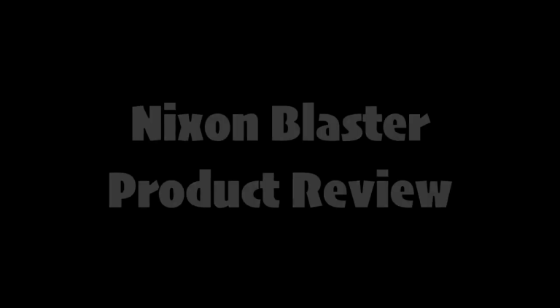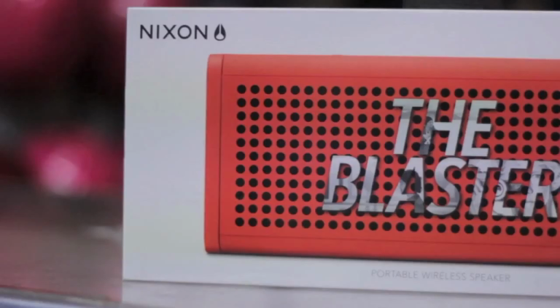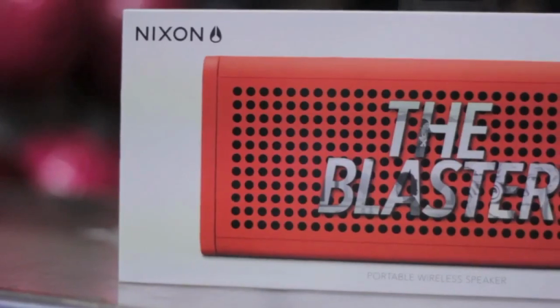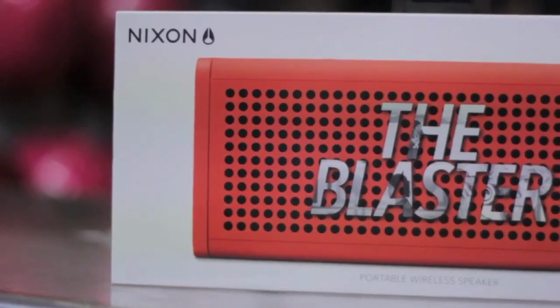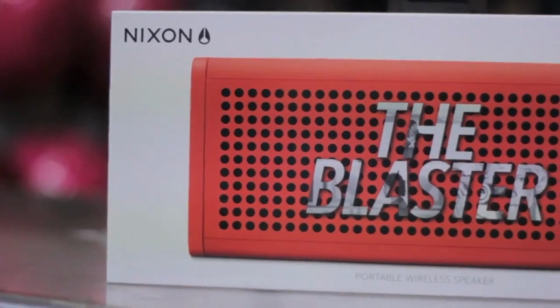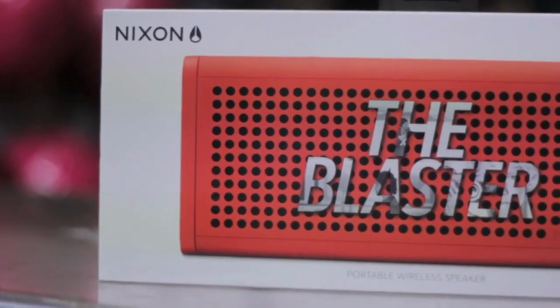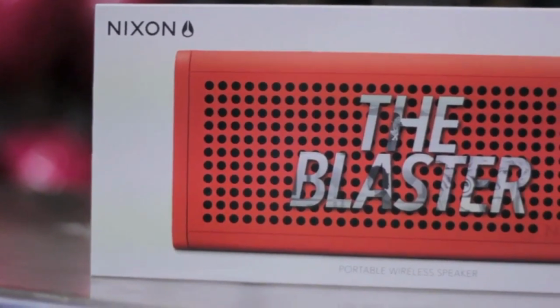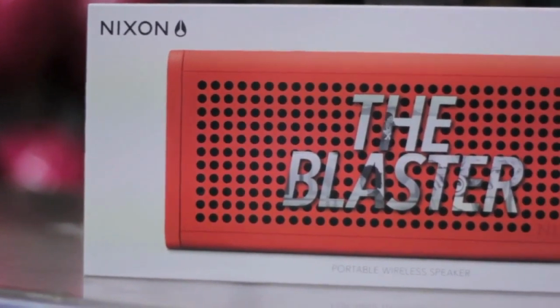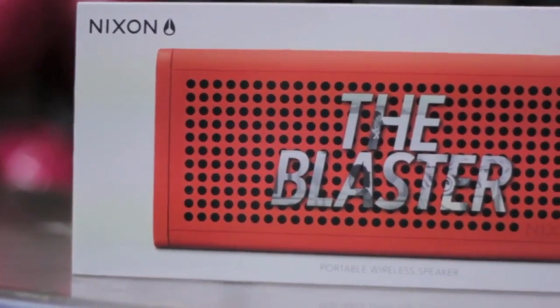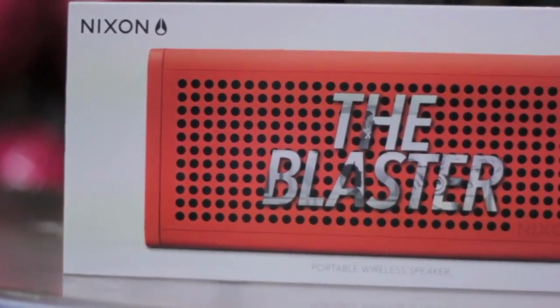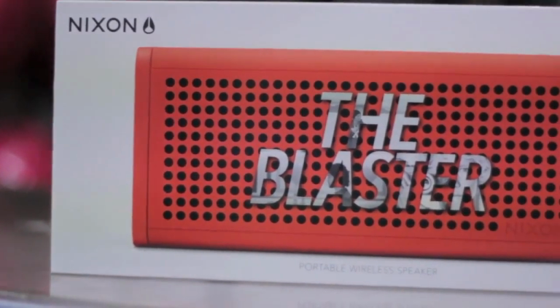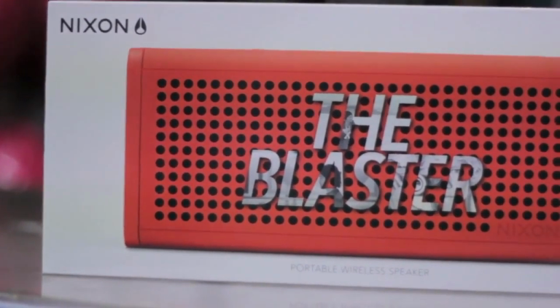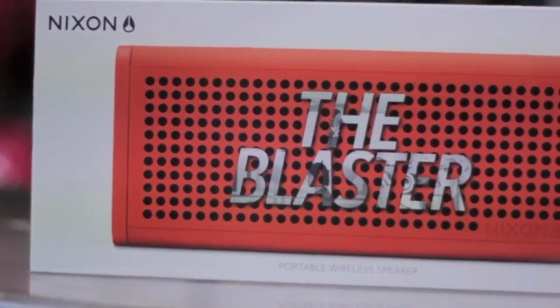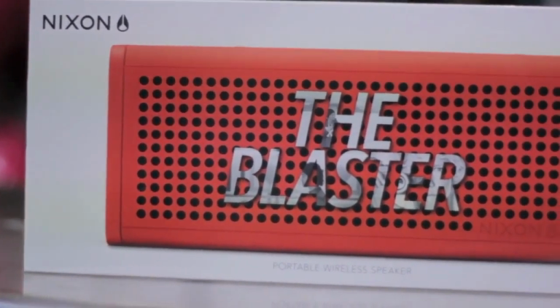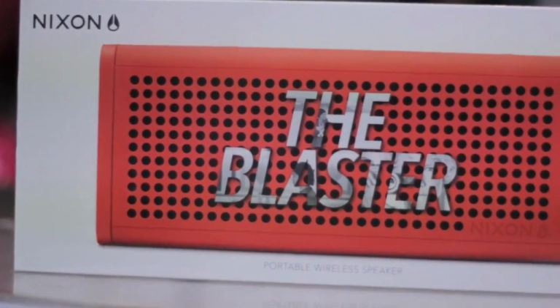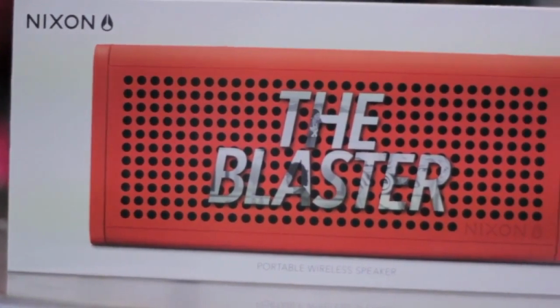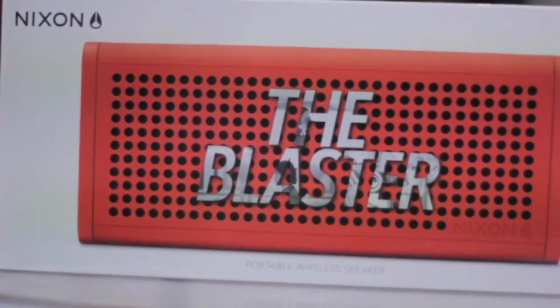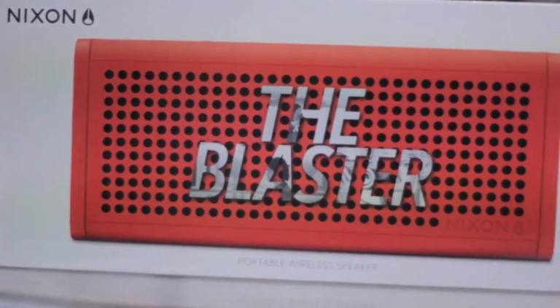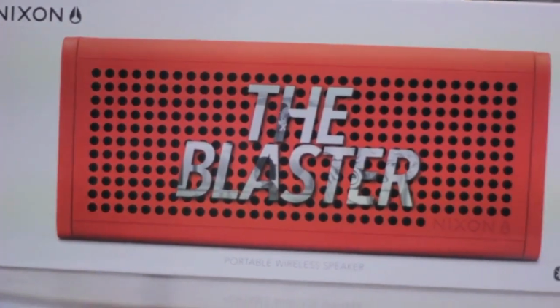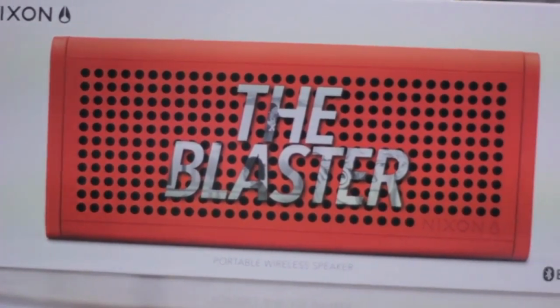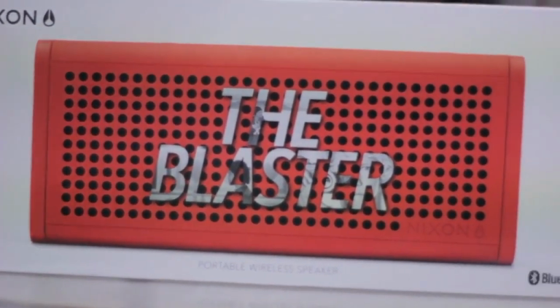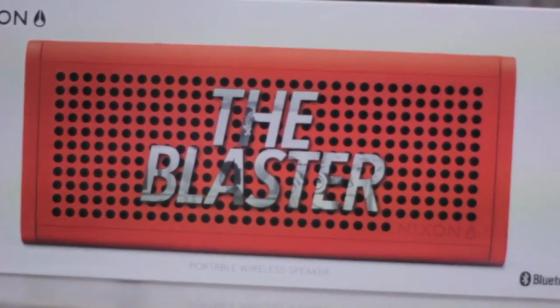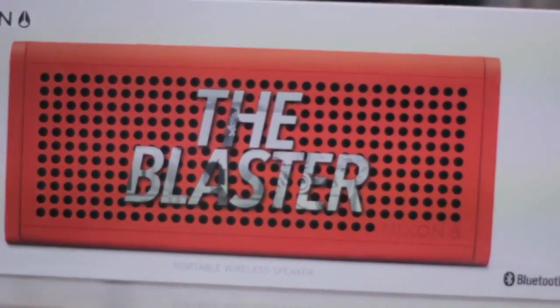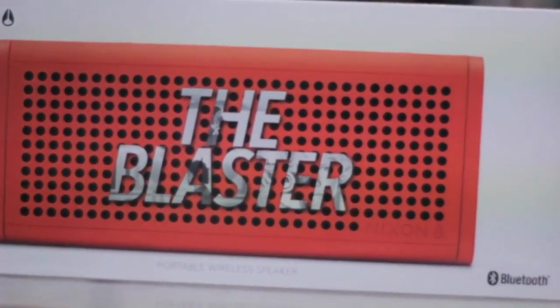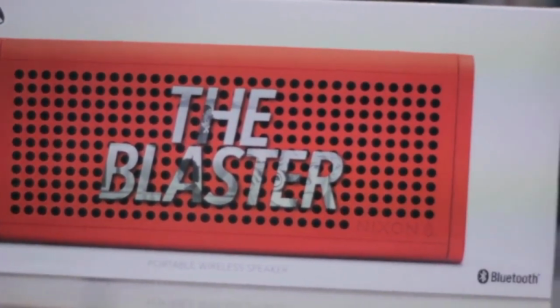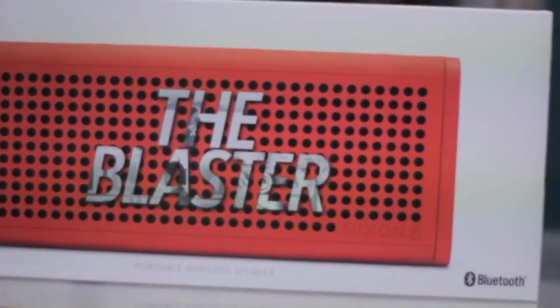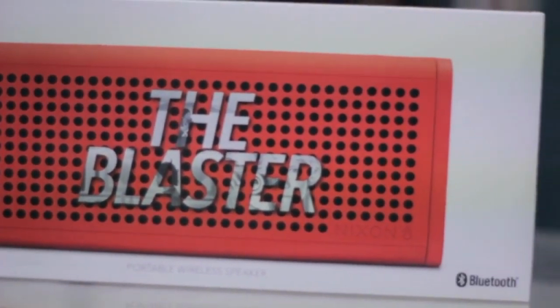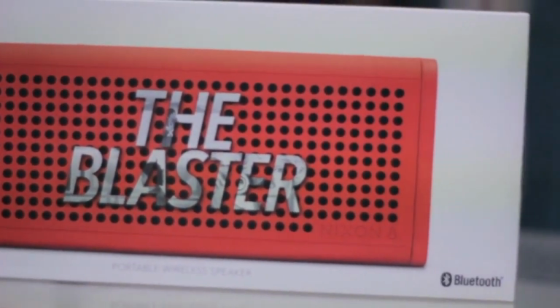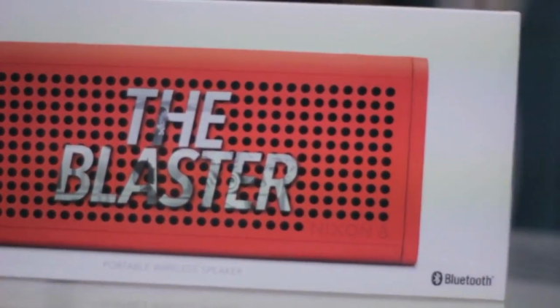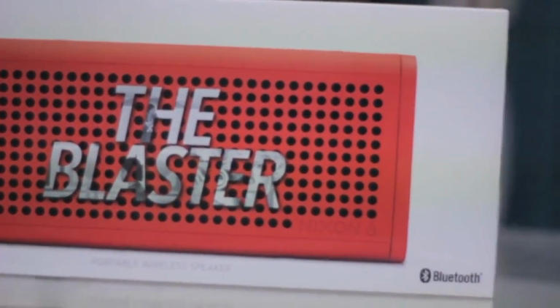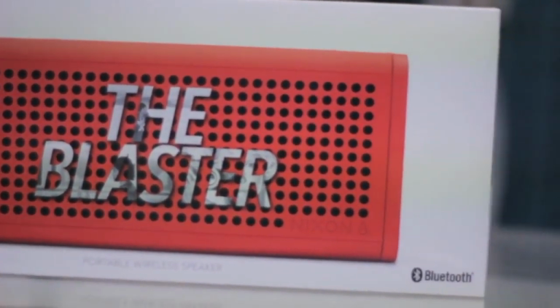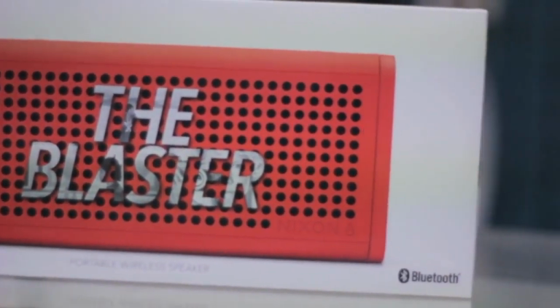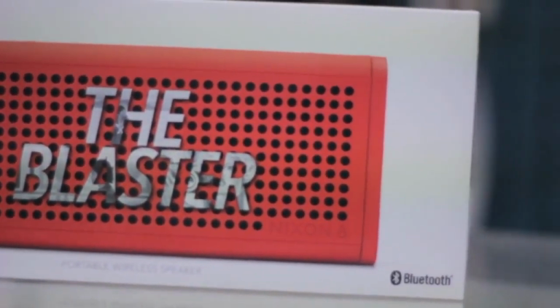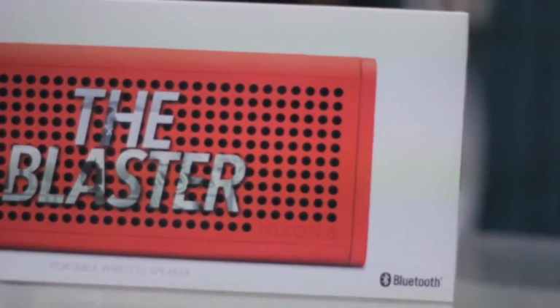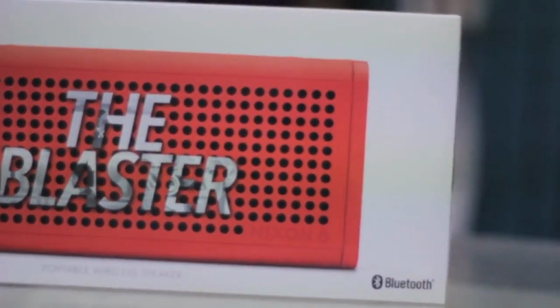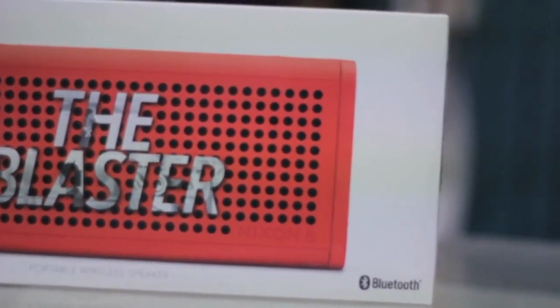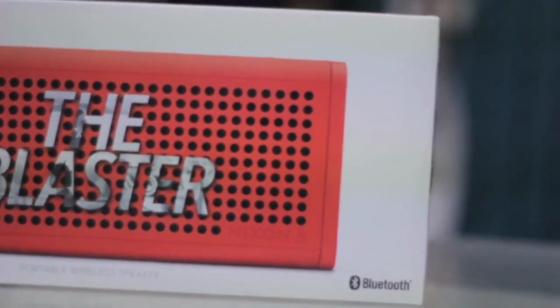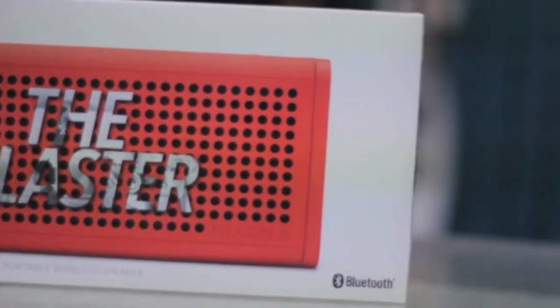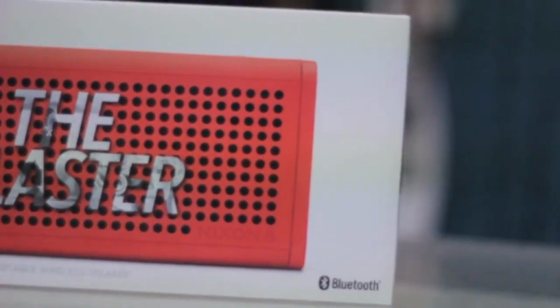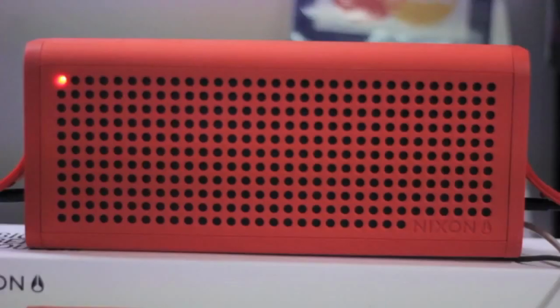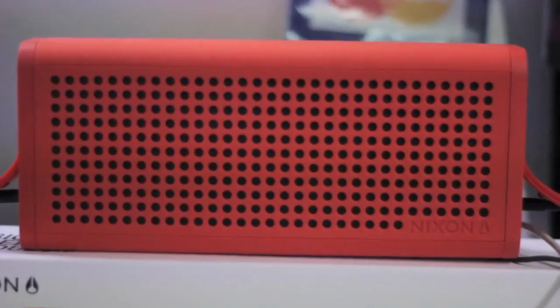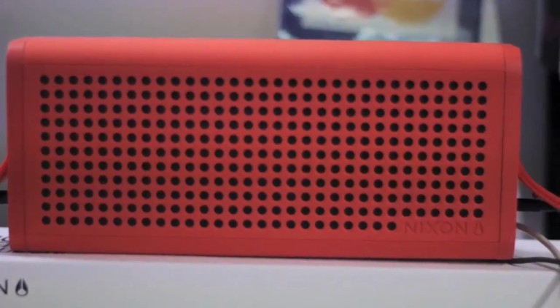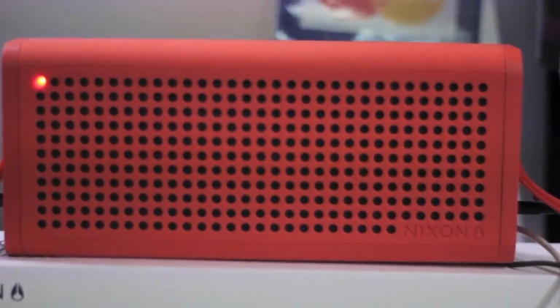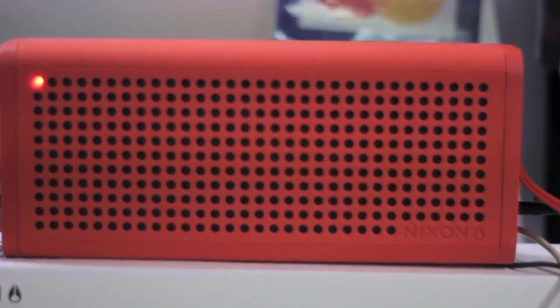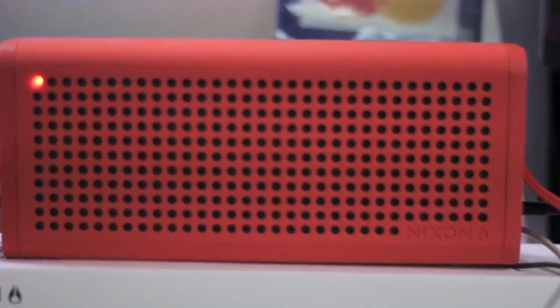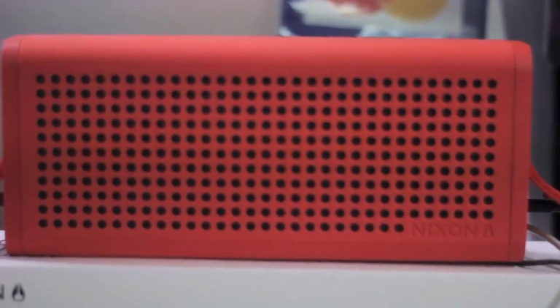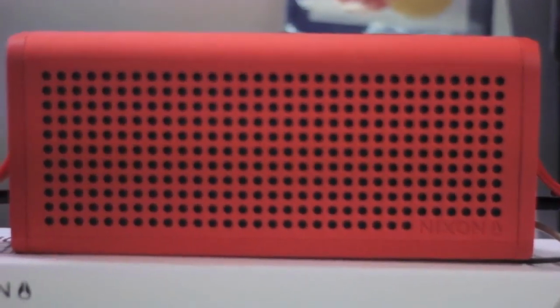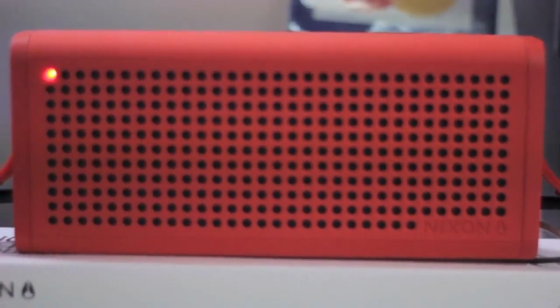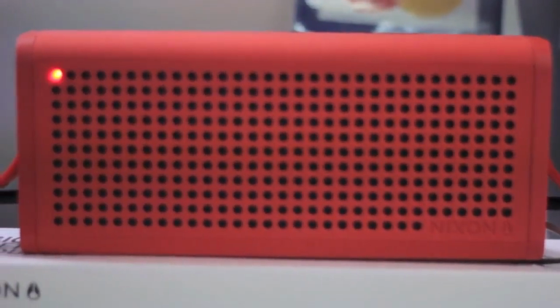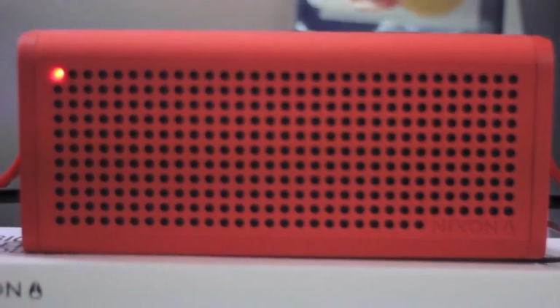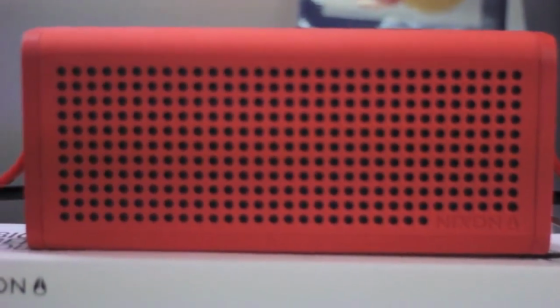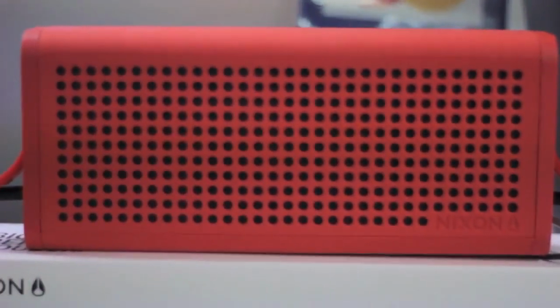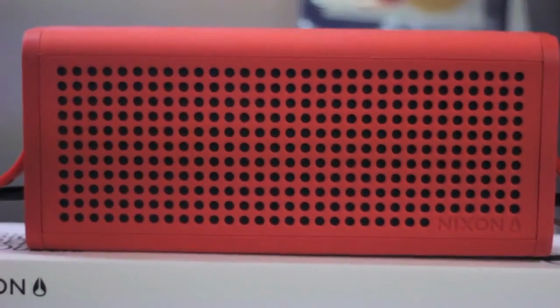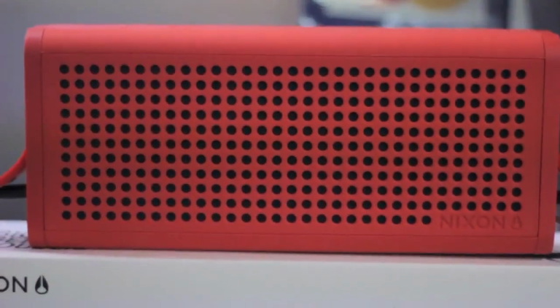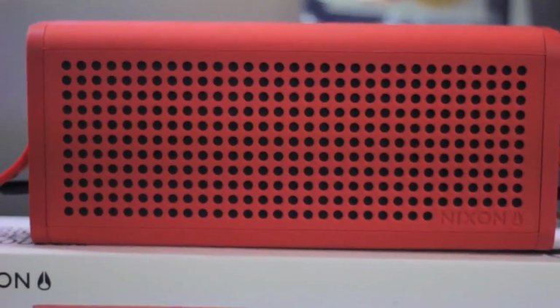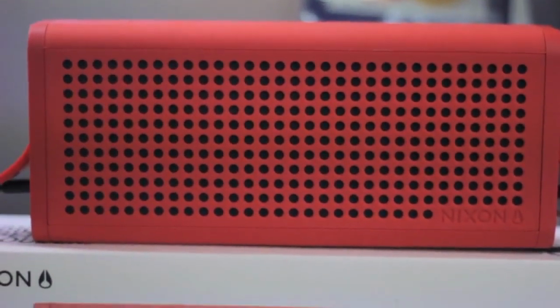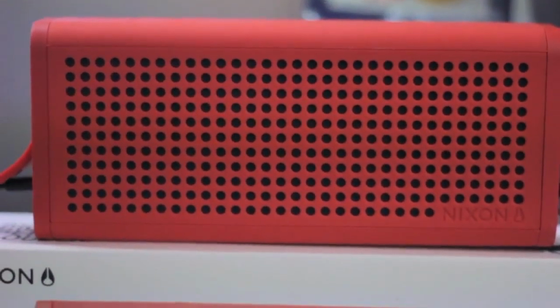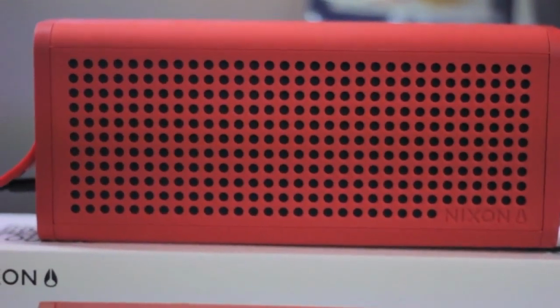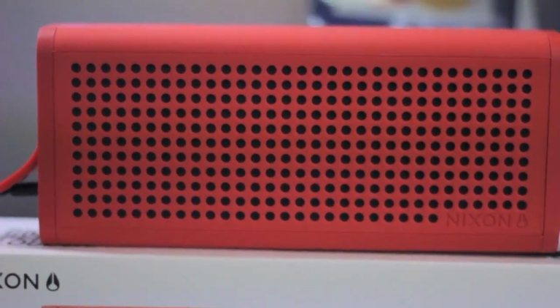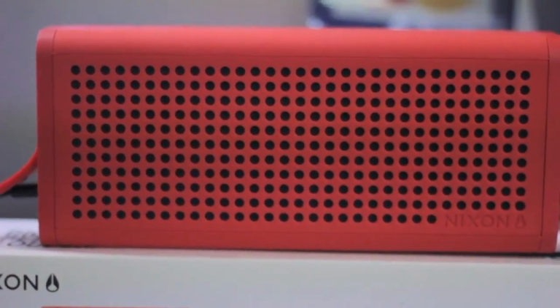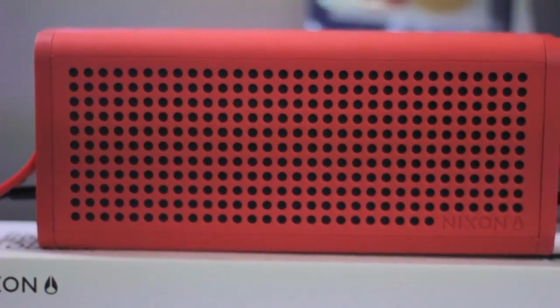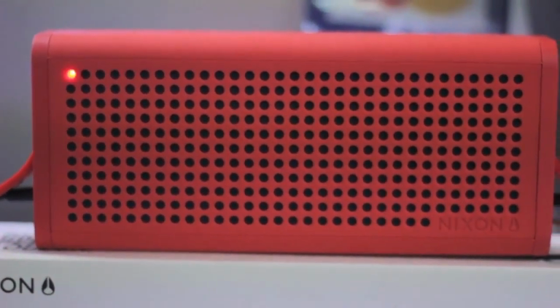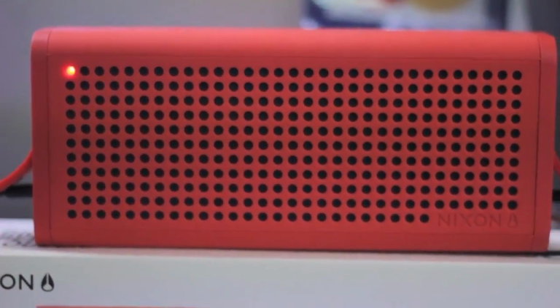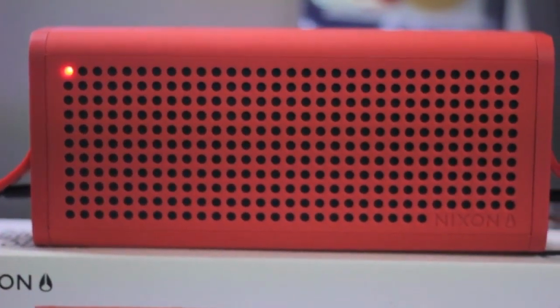What's going on guys, this is Steve with a quick product review on a new speaker, the Blaster, brought to you by Nixon.